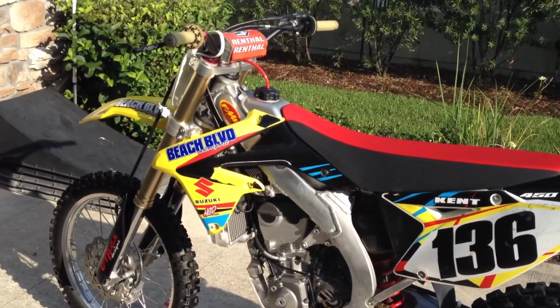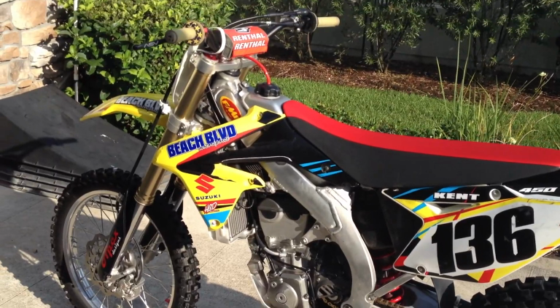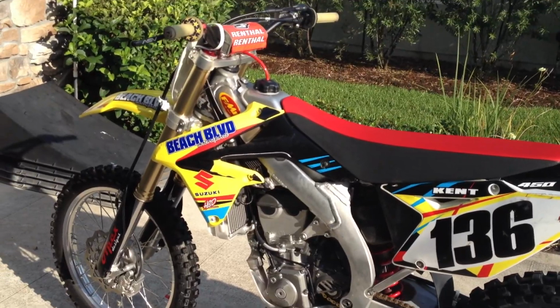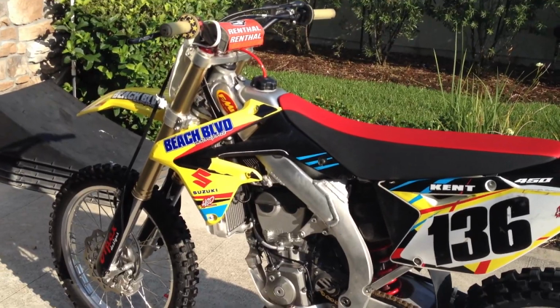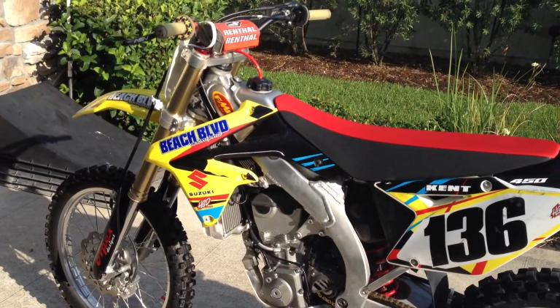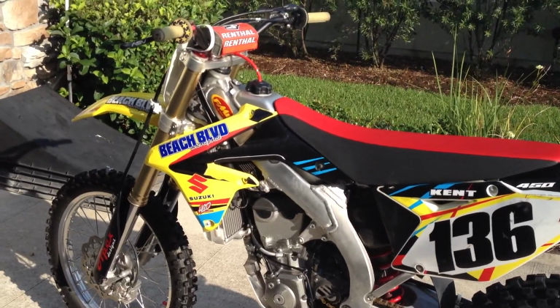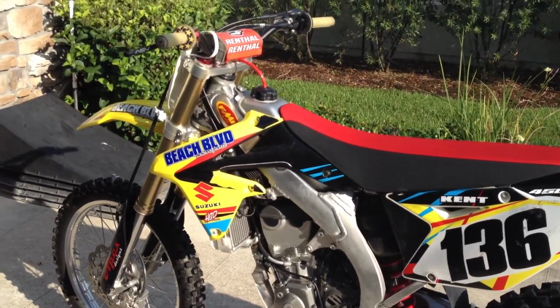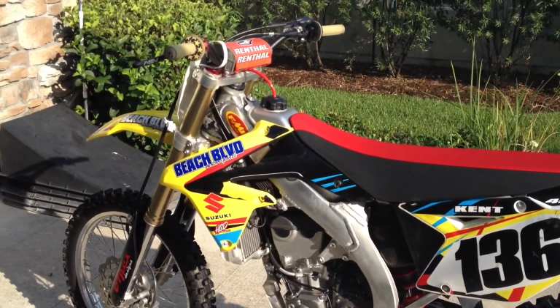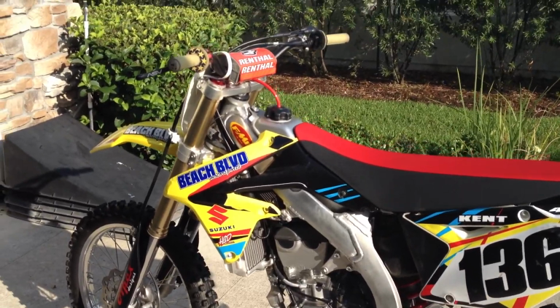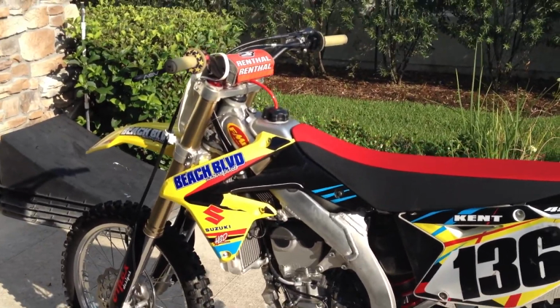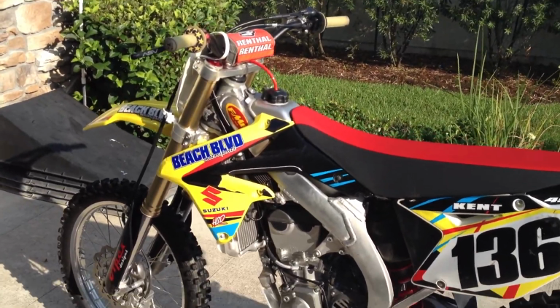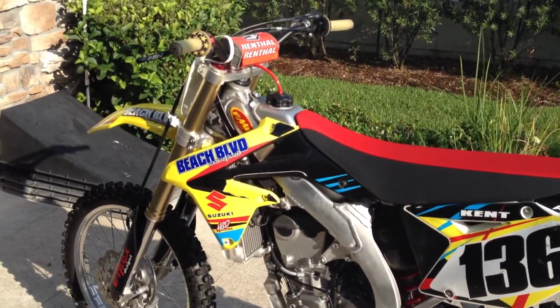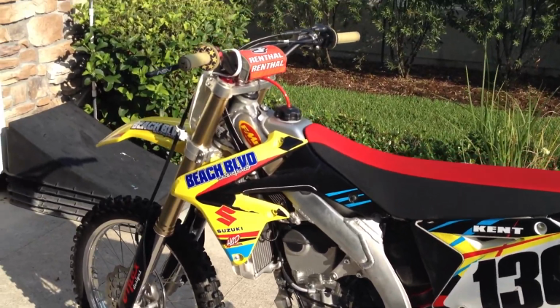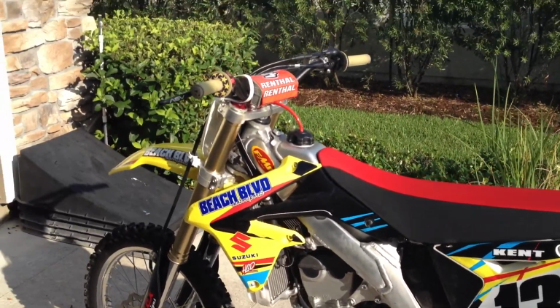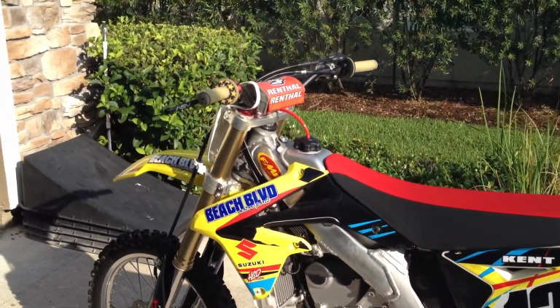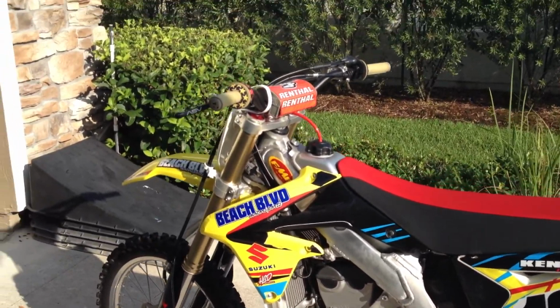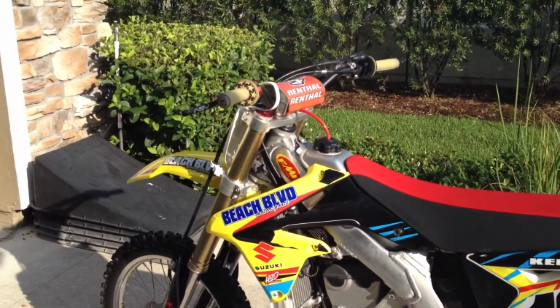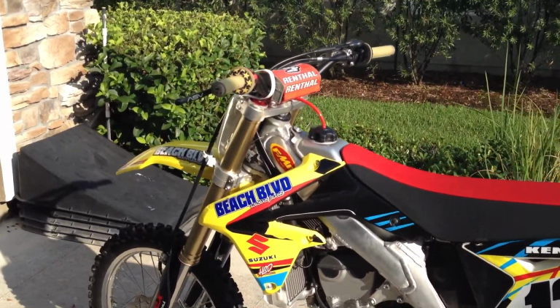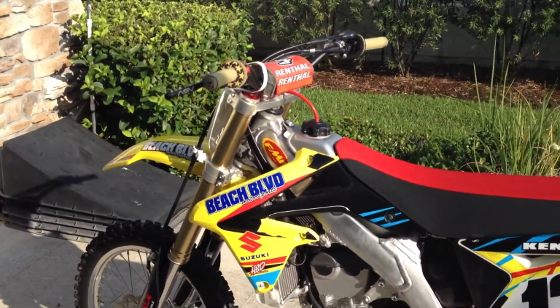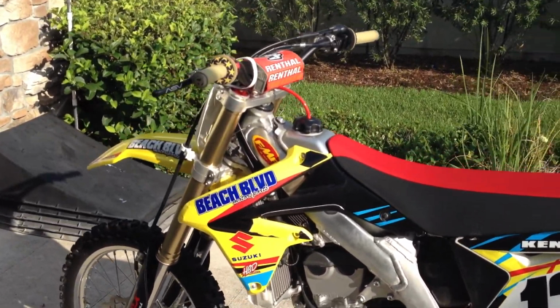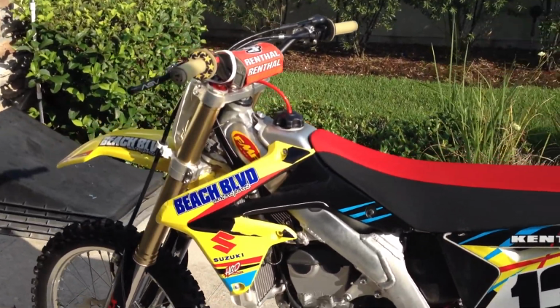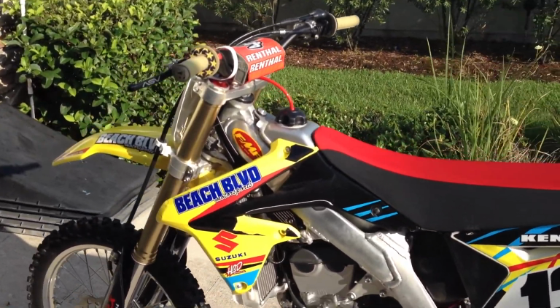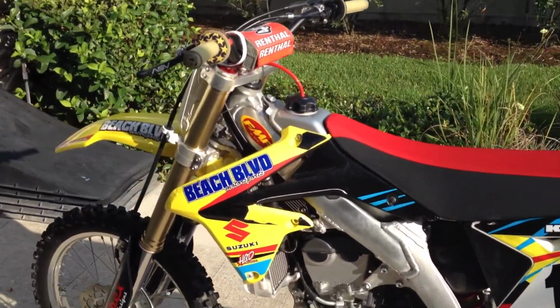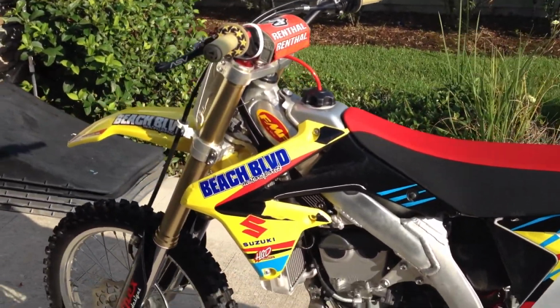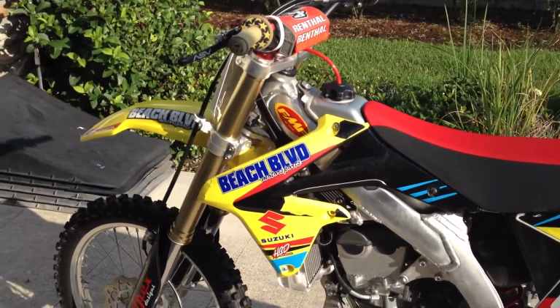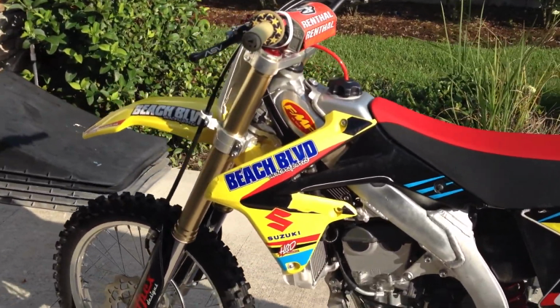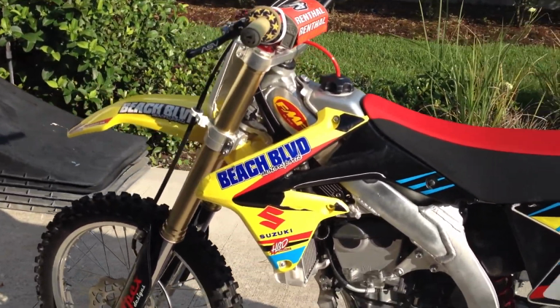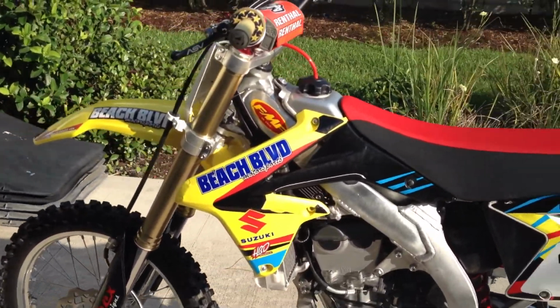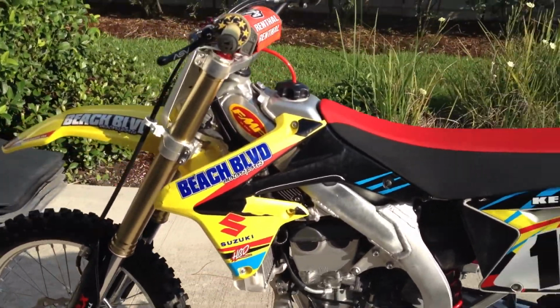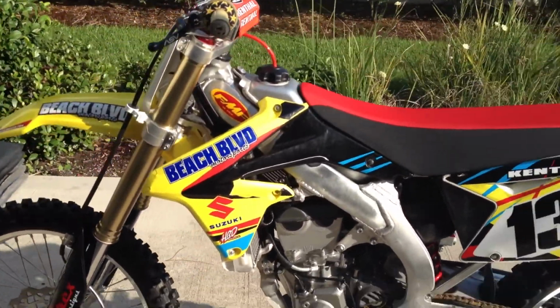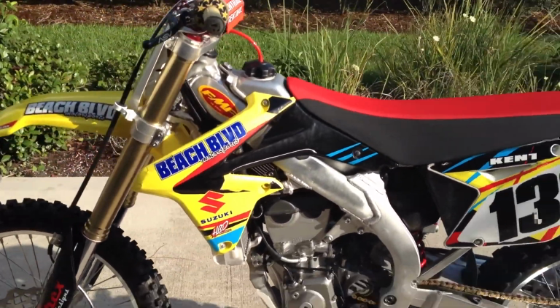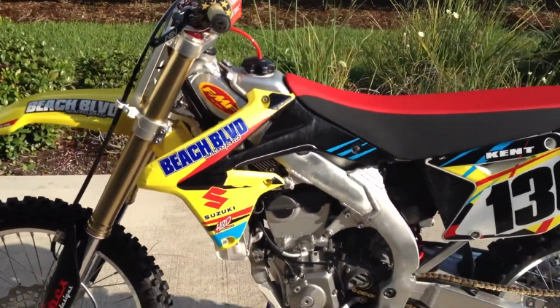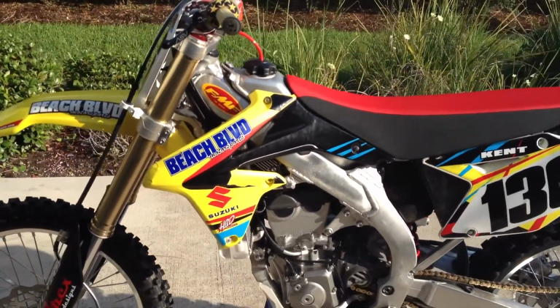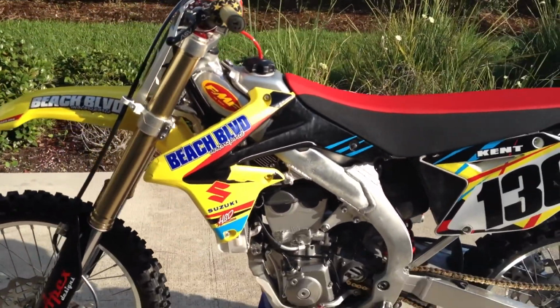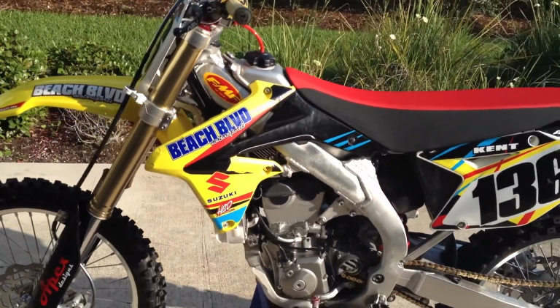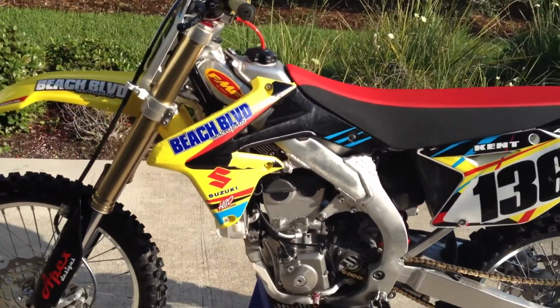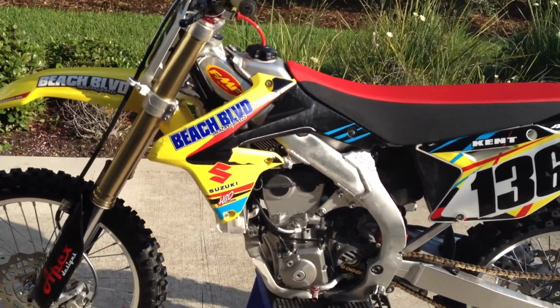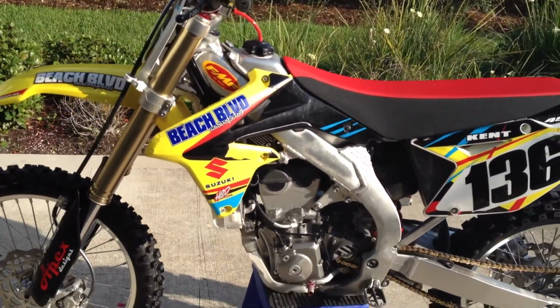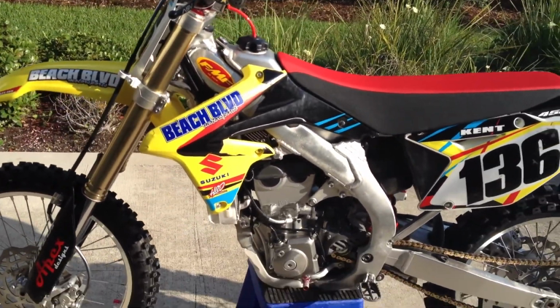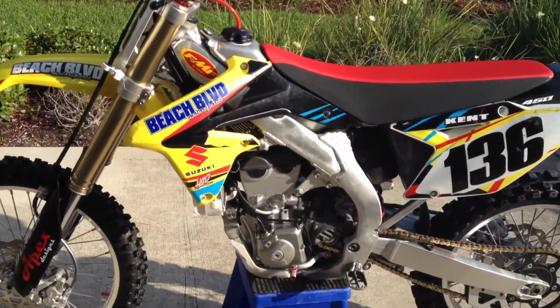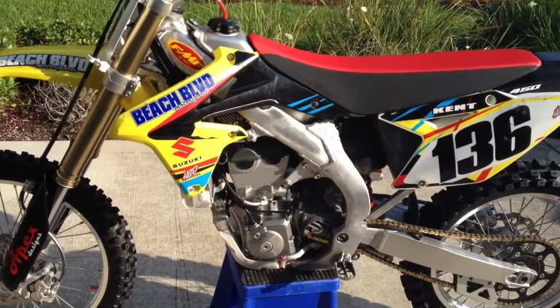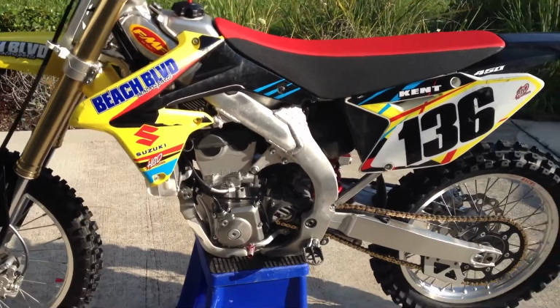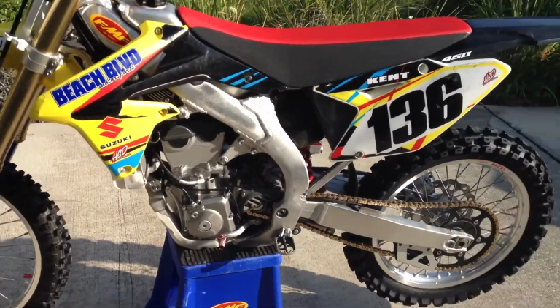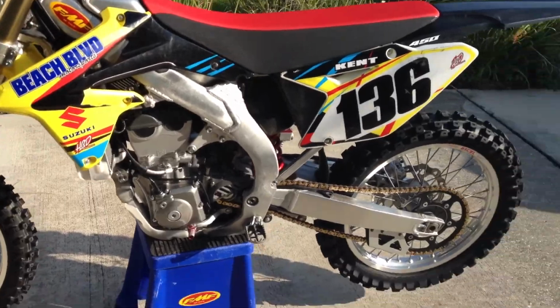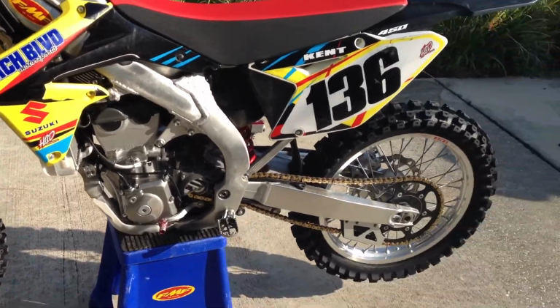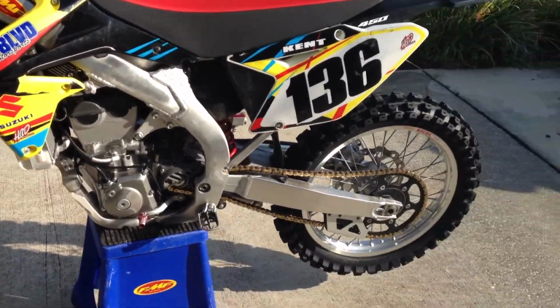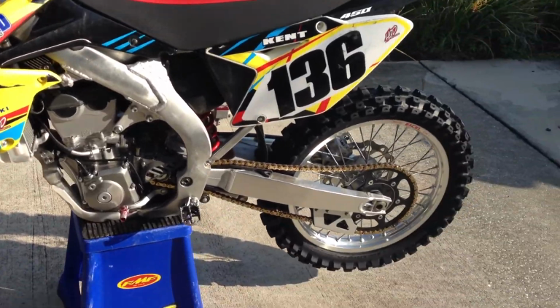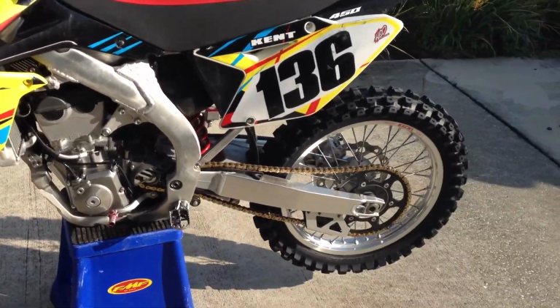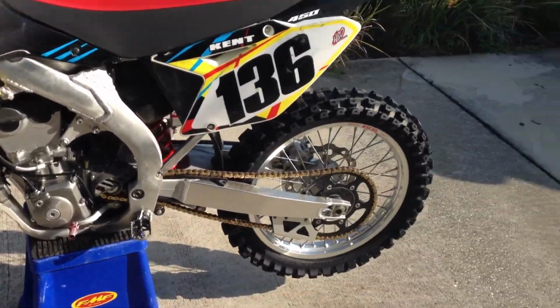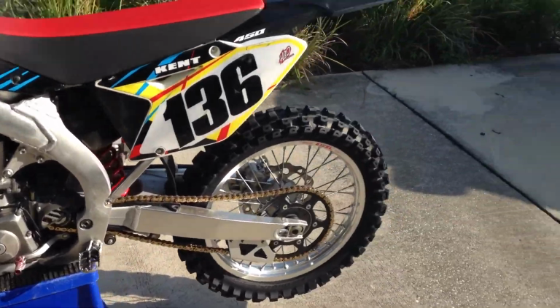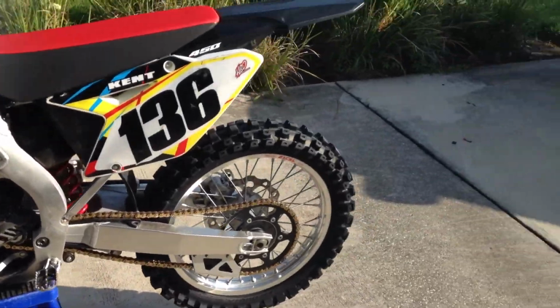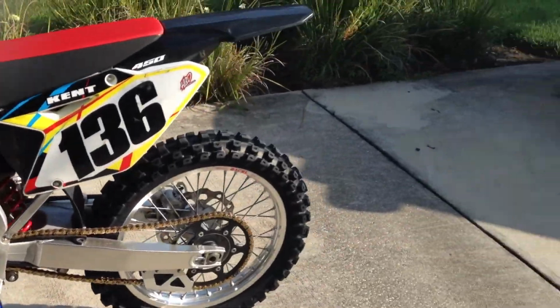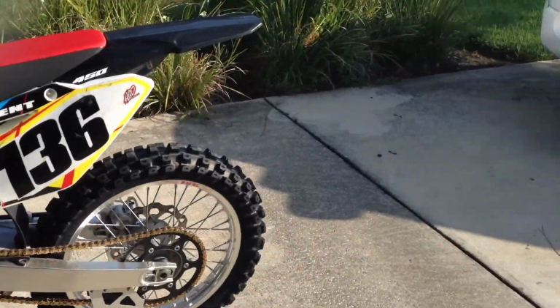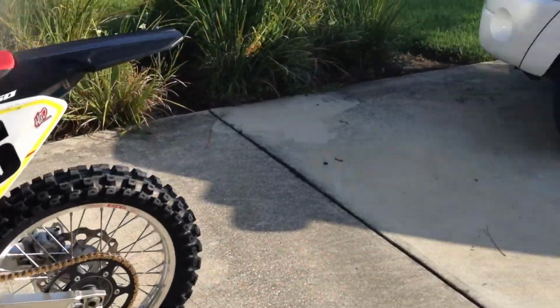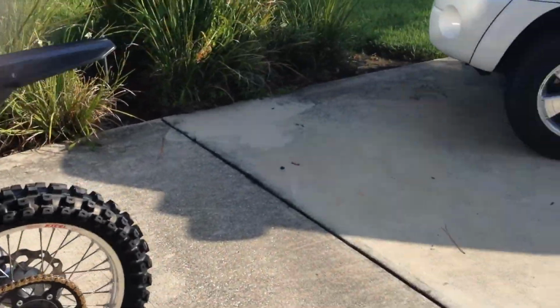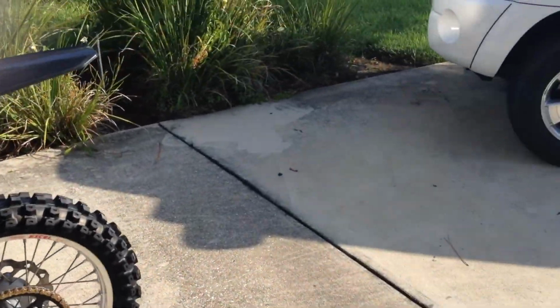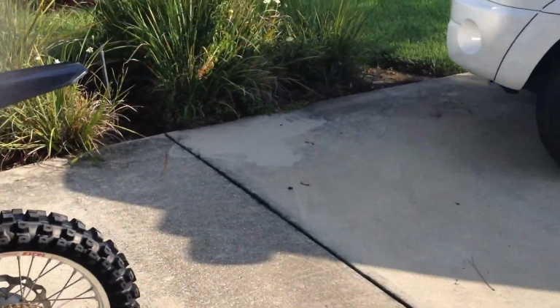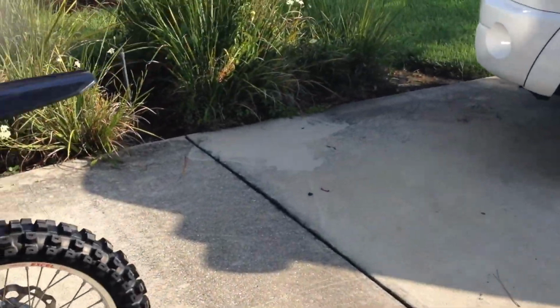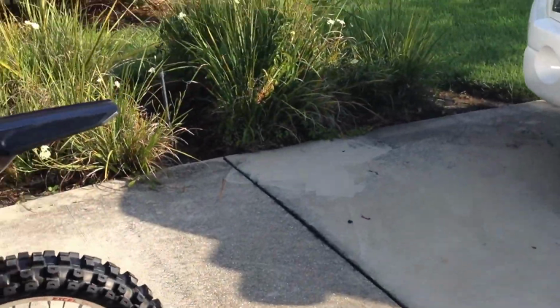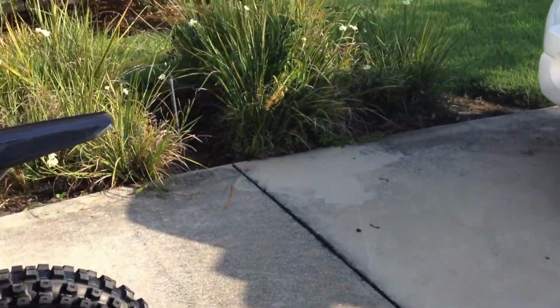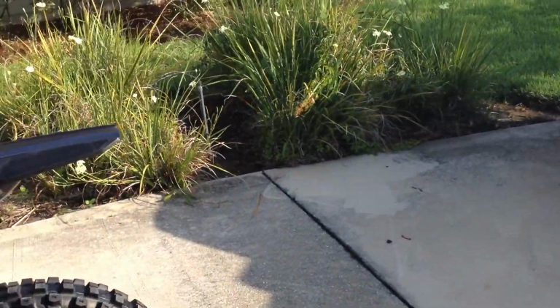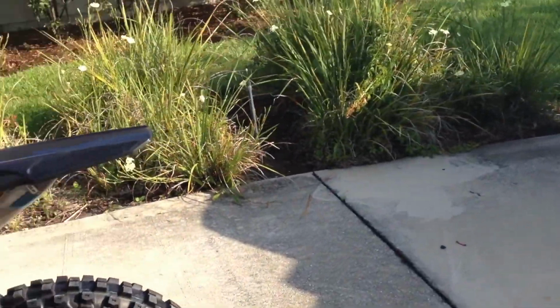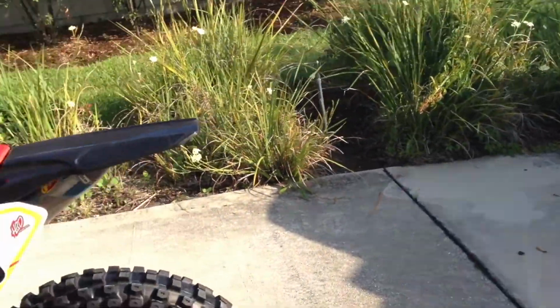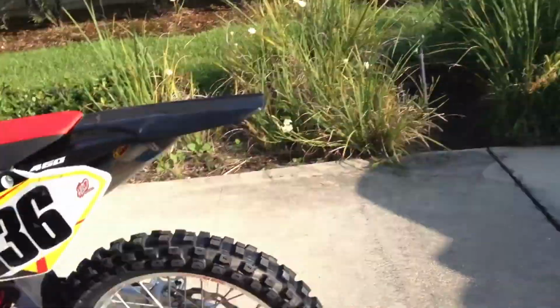Alright guys, this is my 2013 RMZ 450. I've had it for like a year but I've been too lazy to make a video.